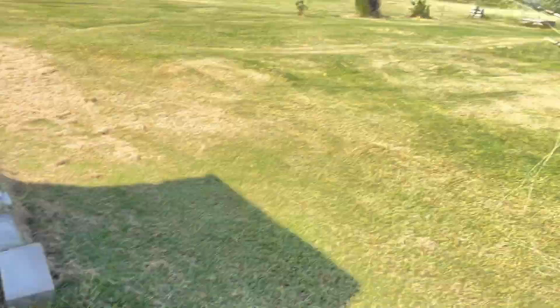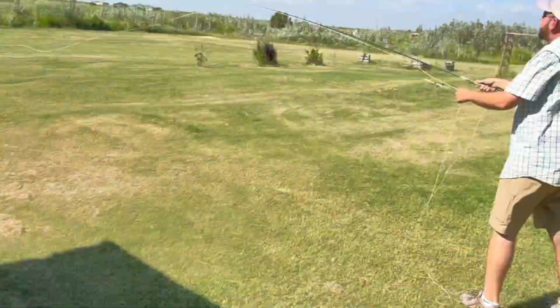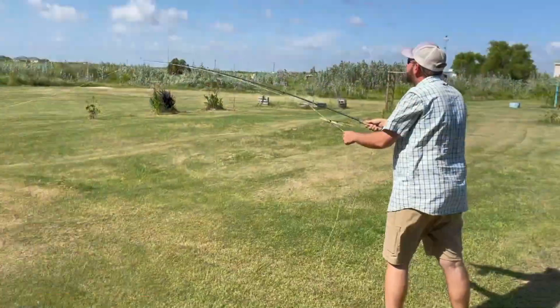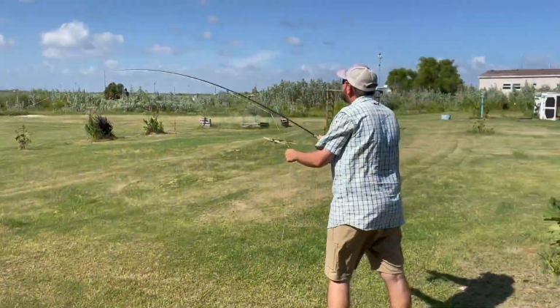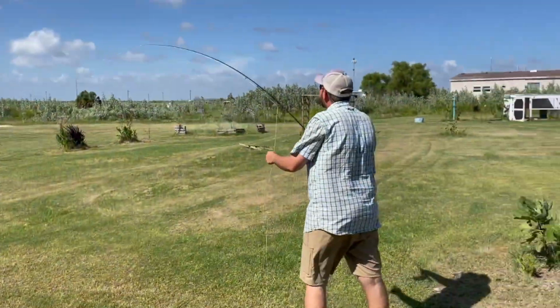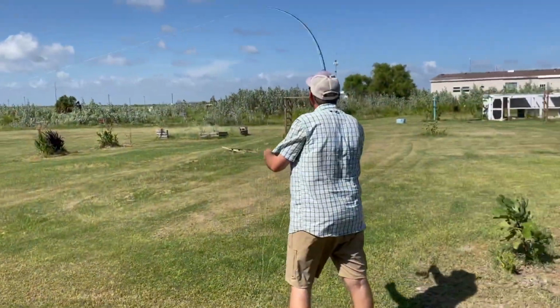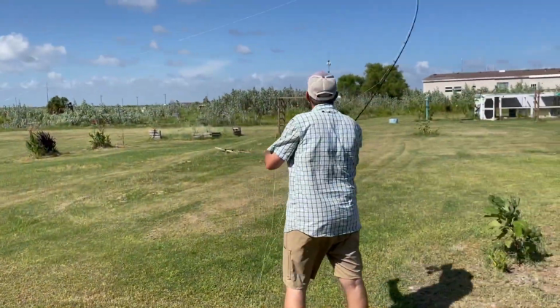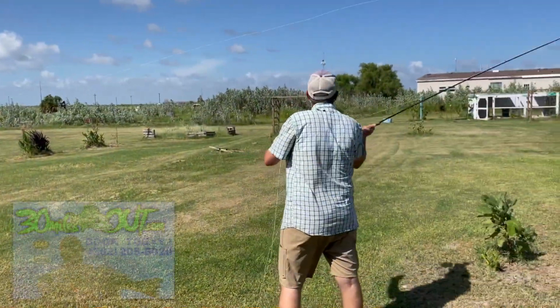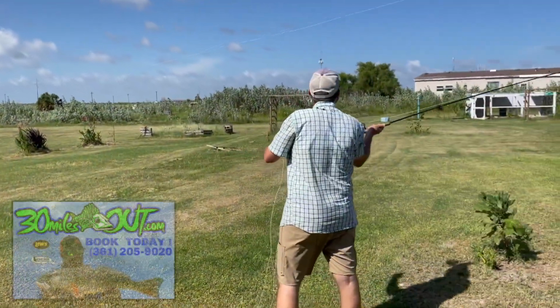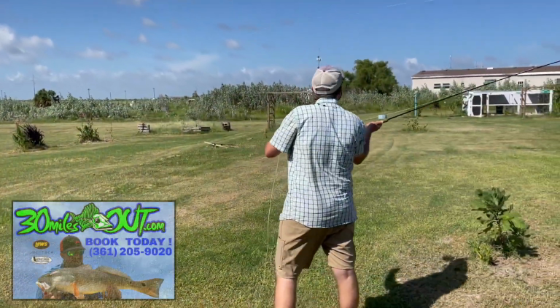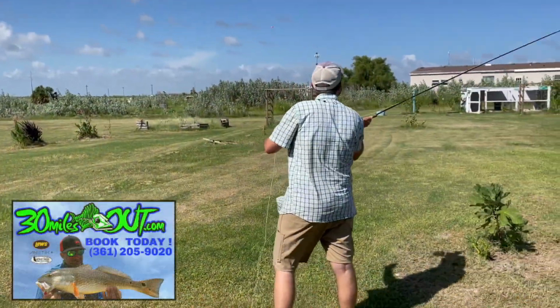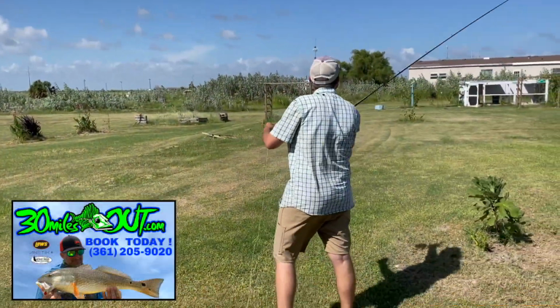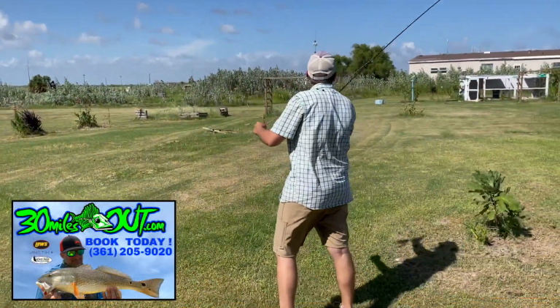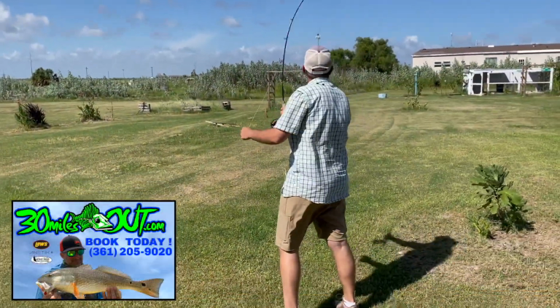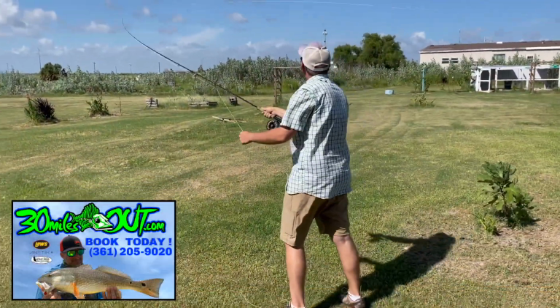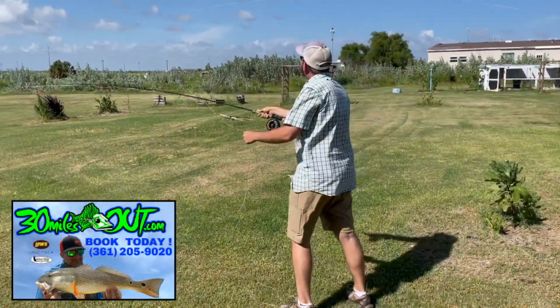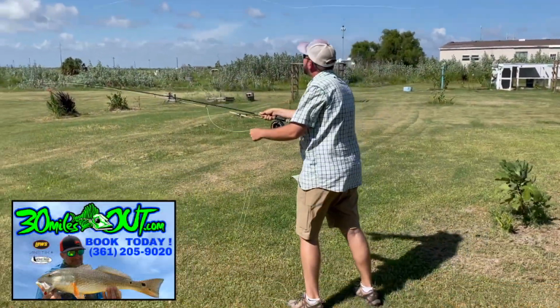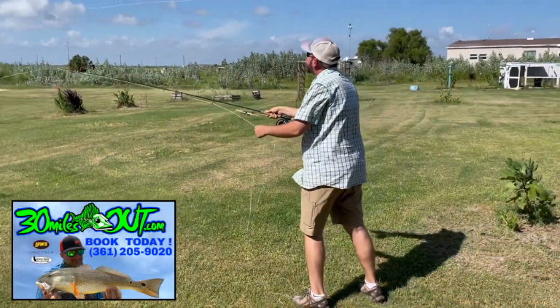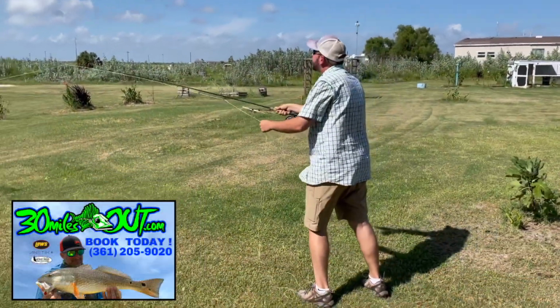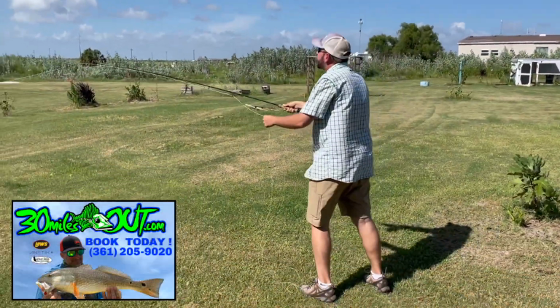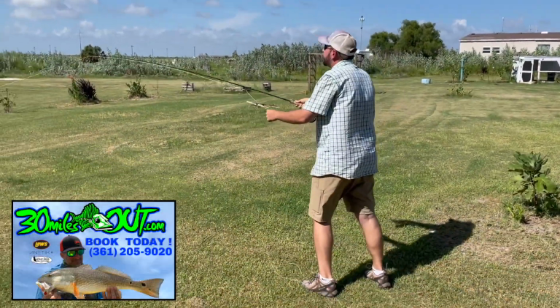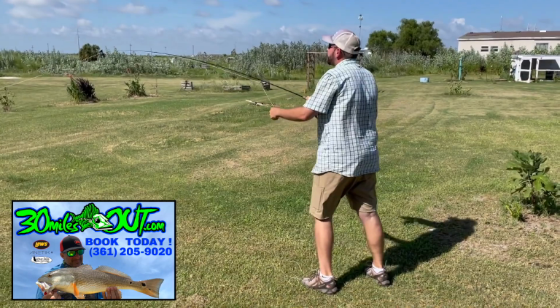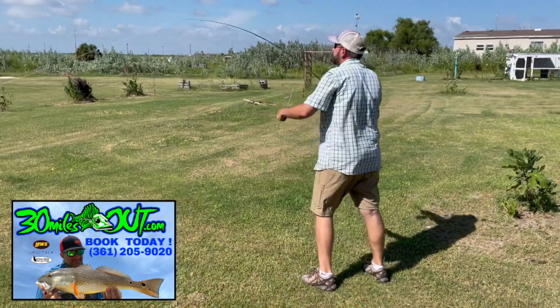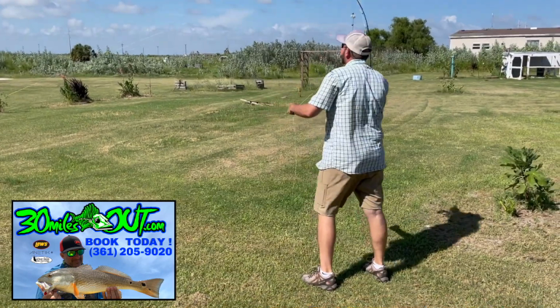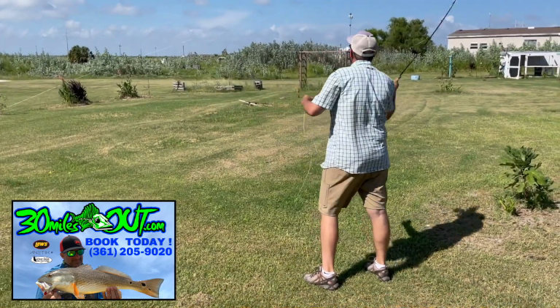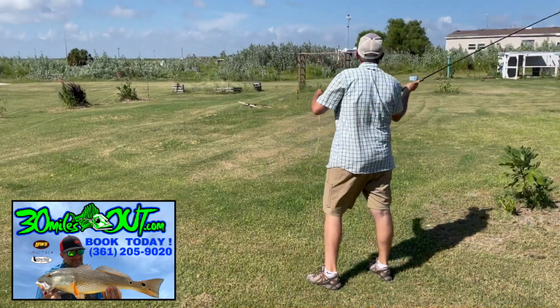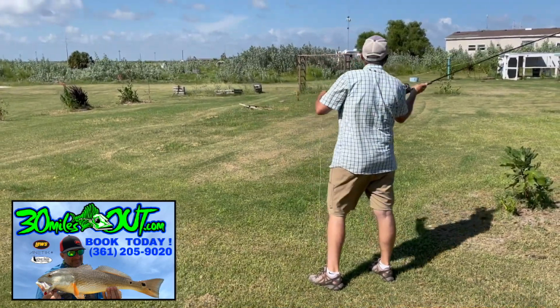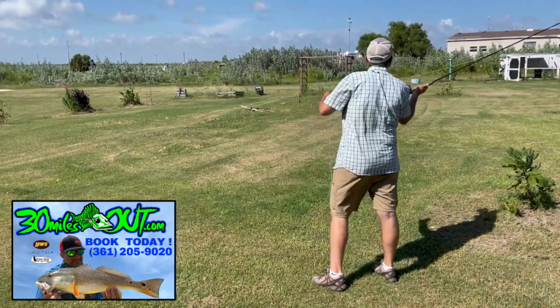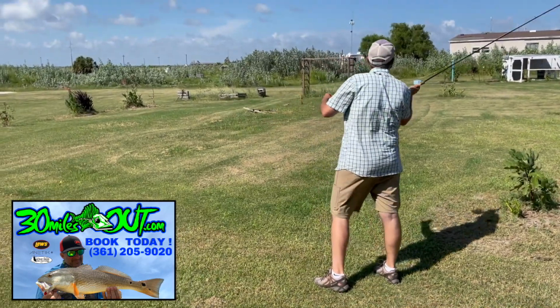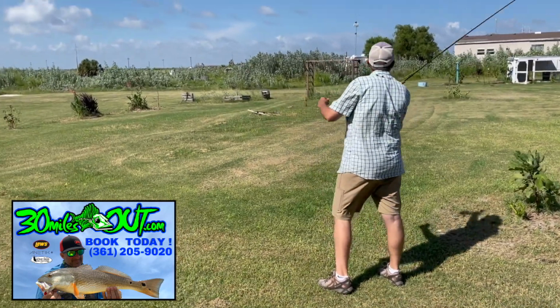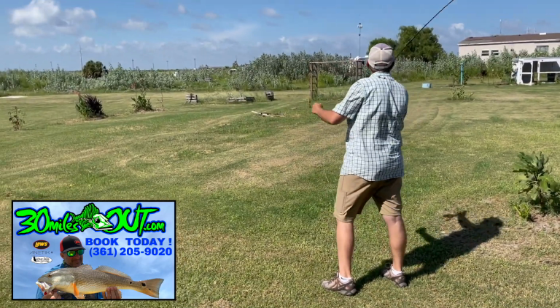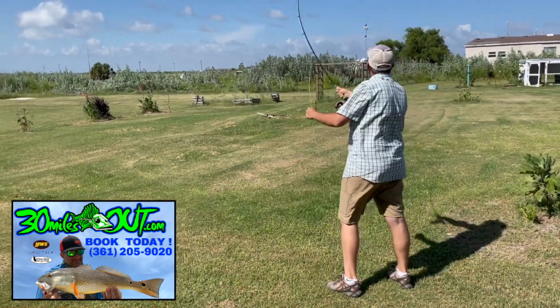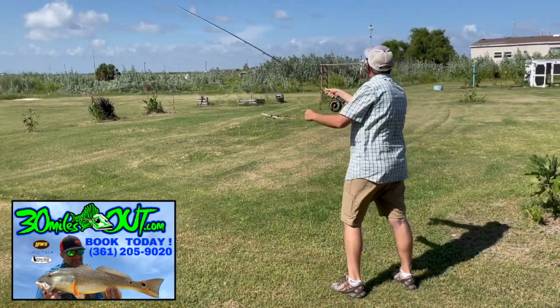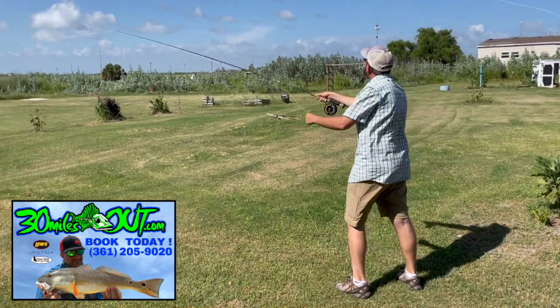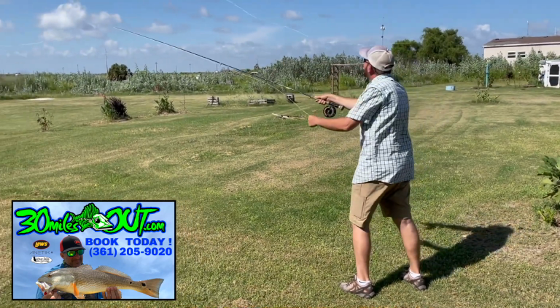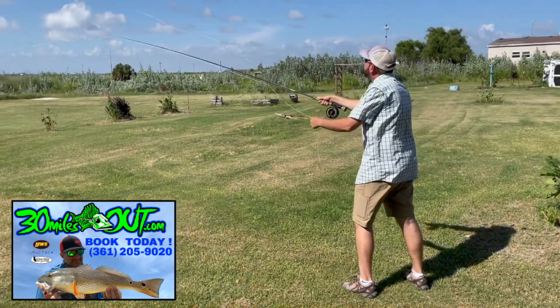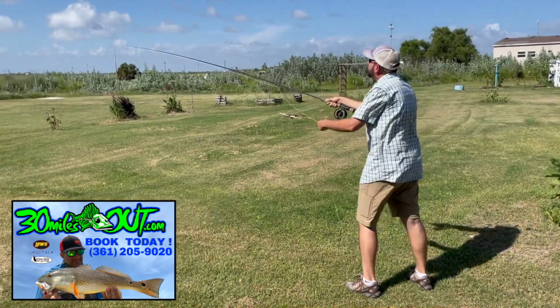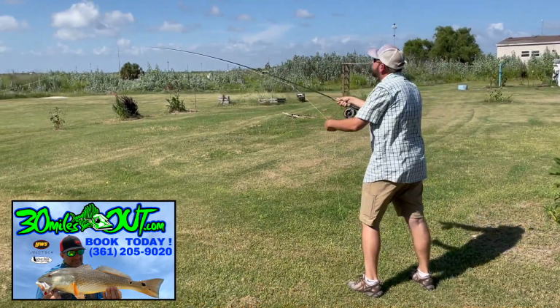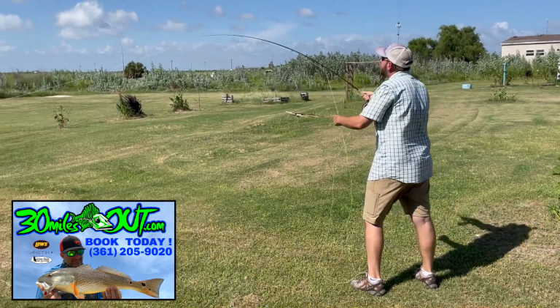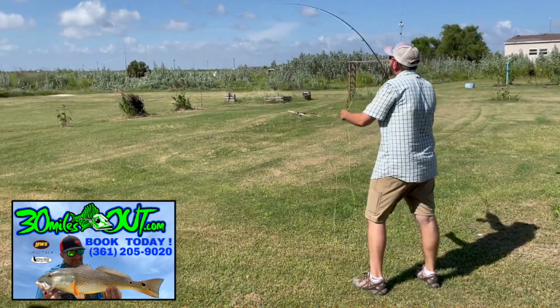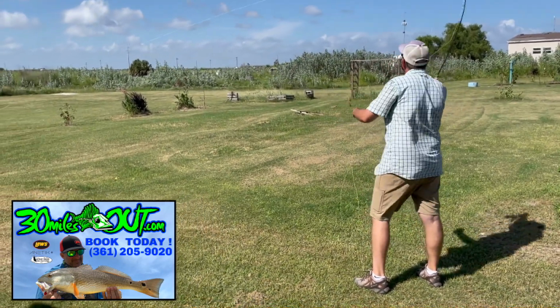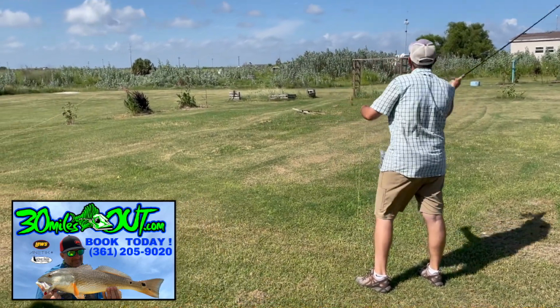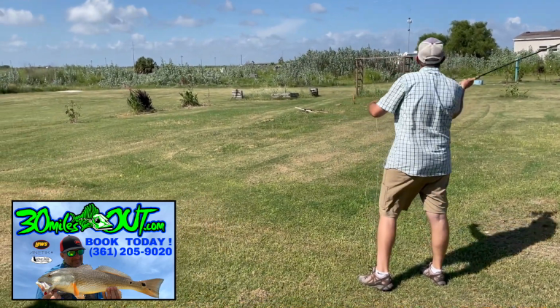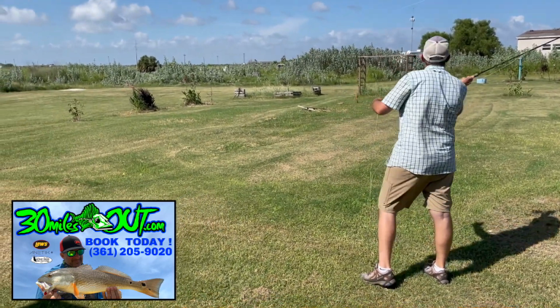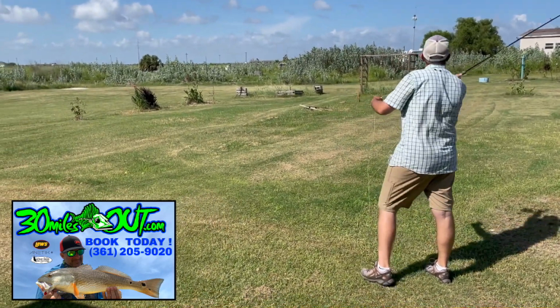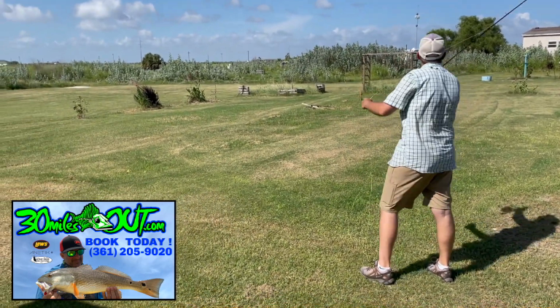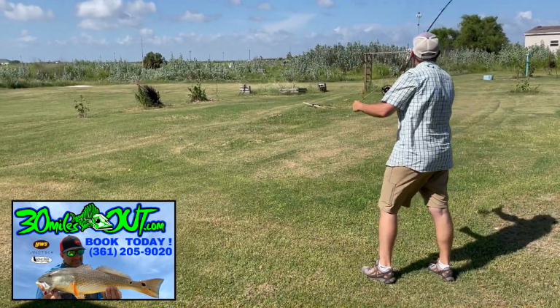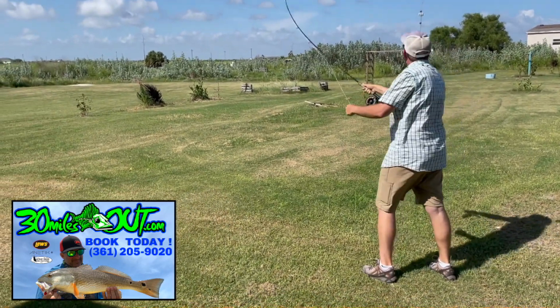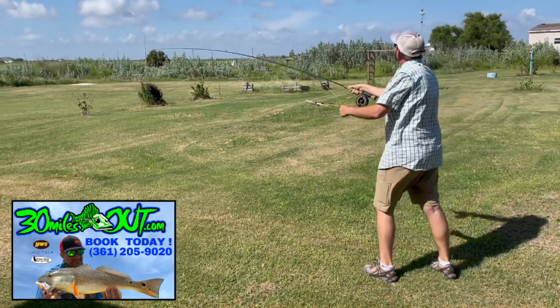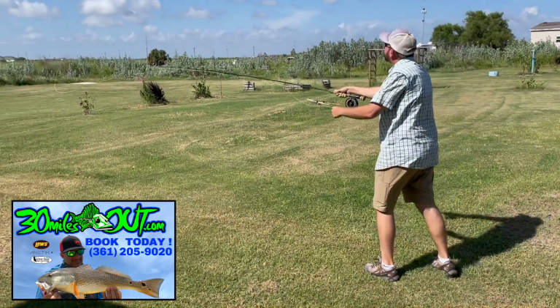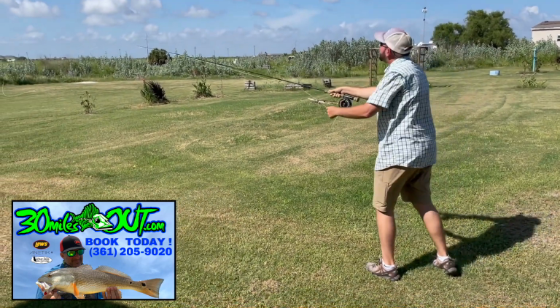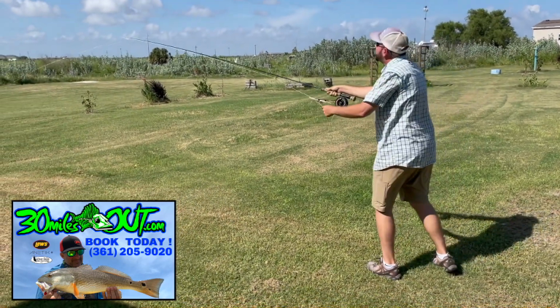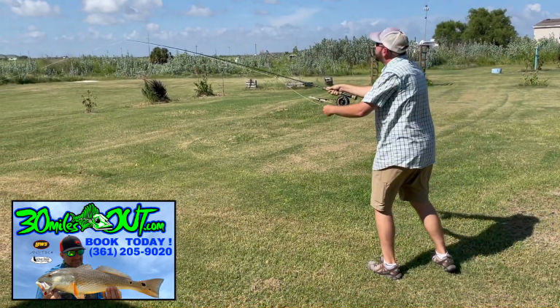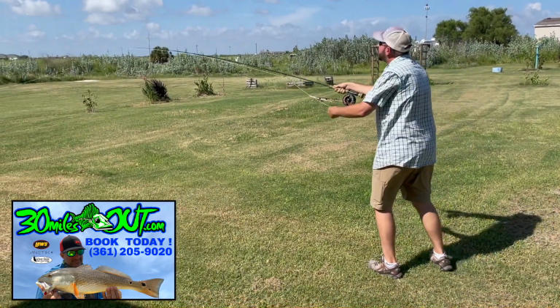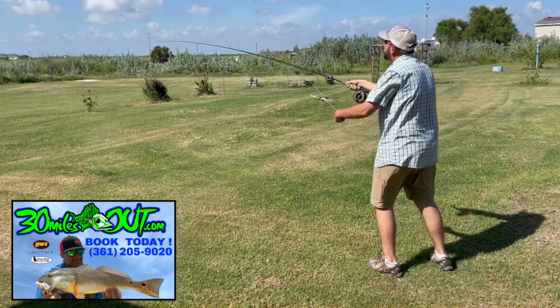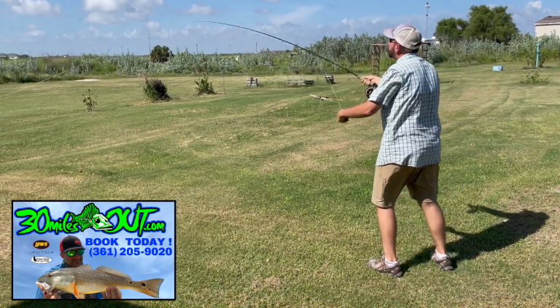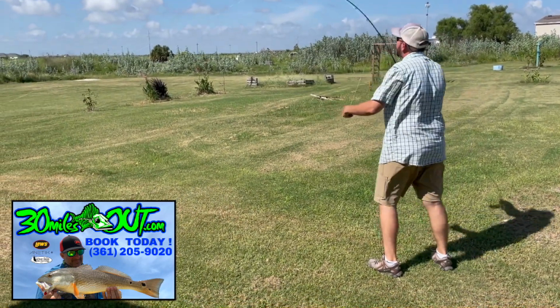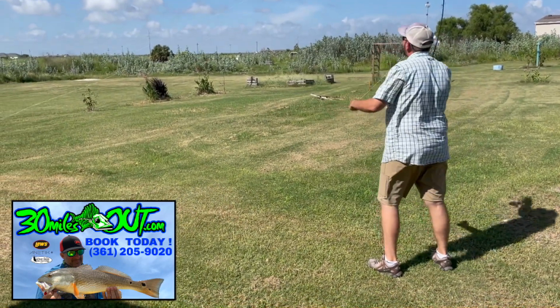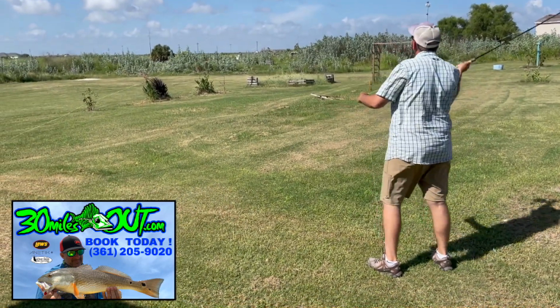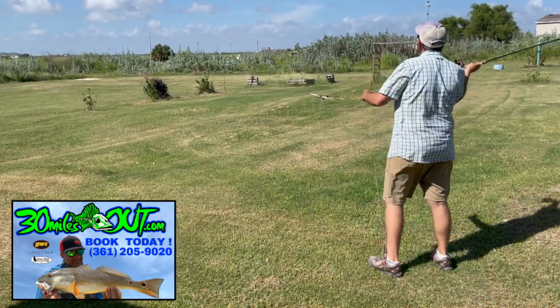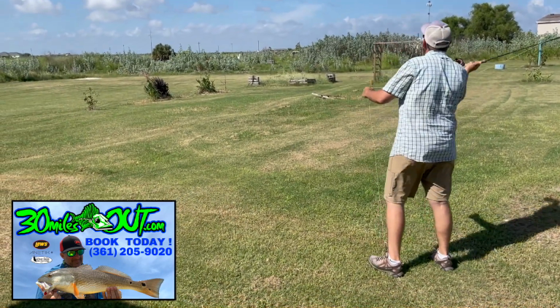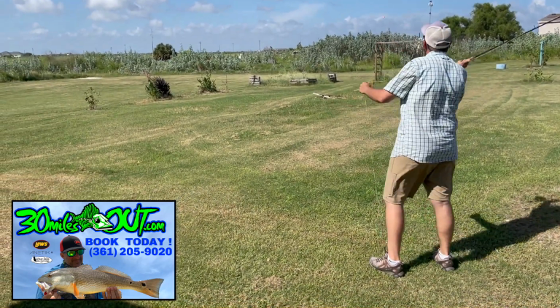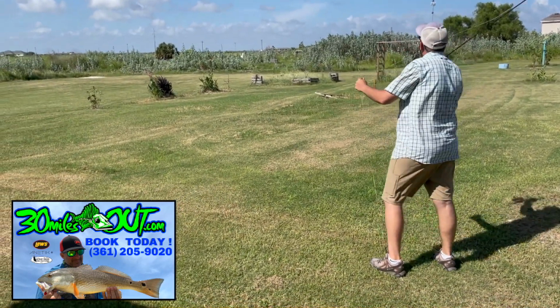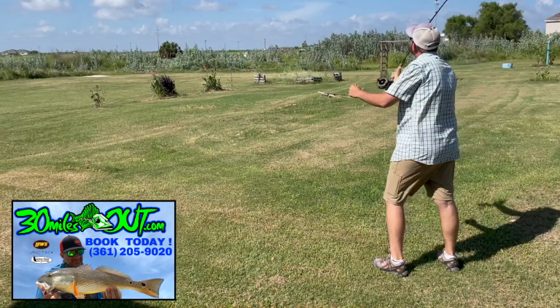I'm out here with Brad. He's wanting to learn how to fly fish, so we're working on our loop here in the backyard. Let's get it down pretty quick.